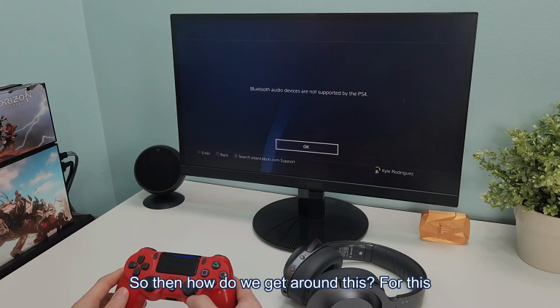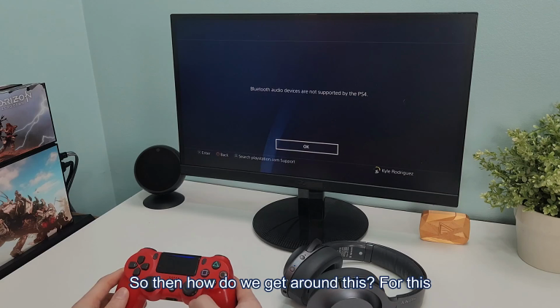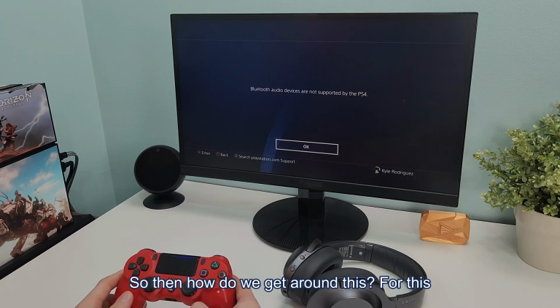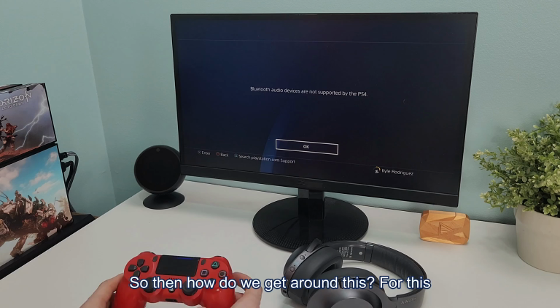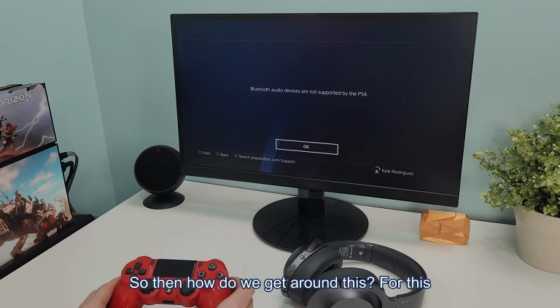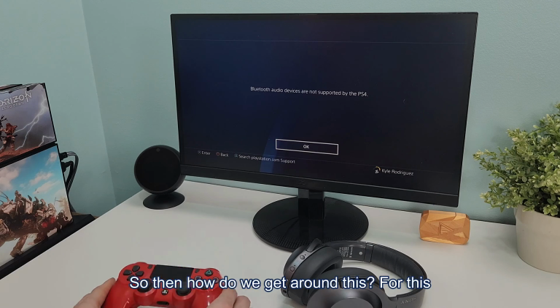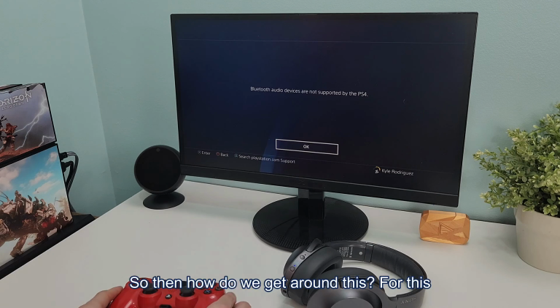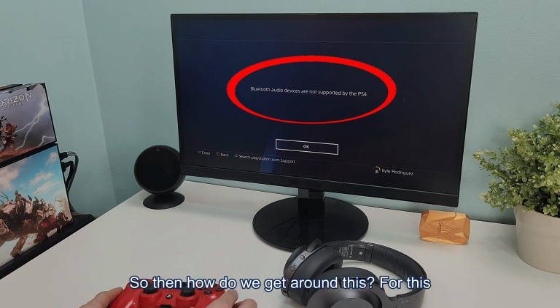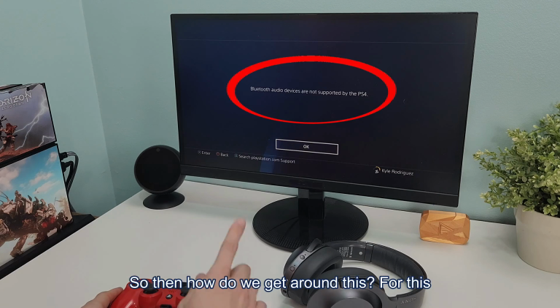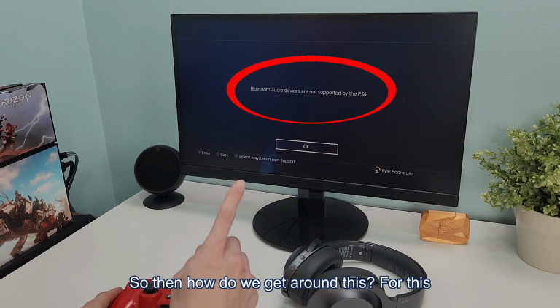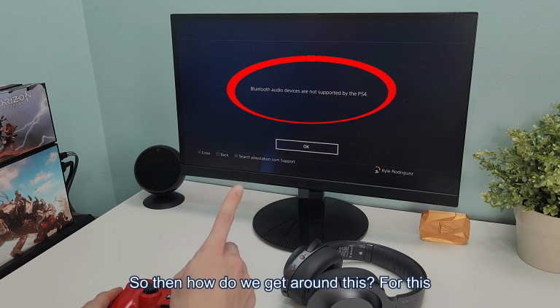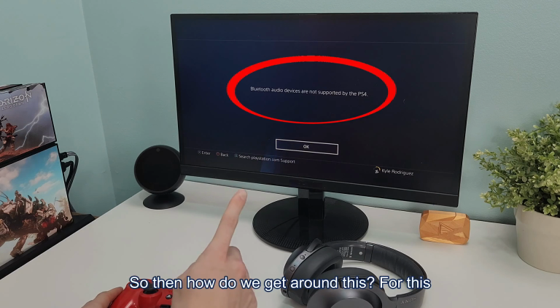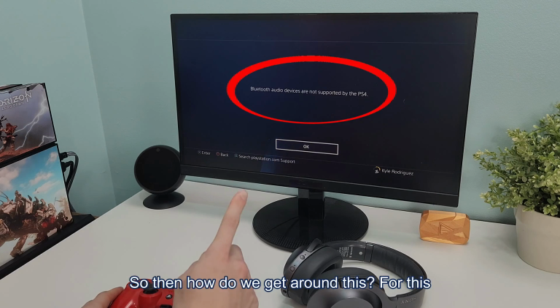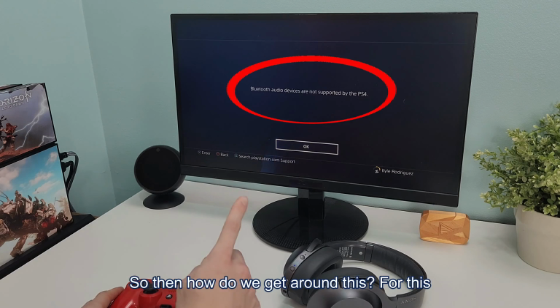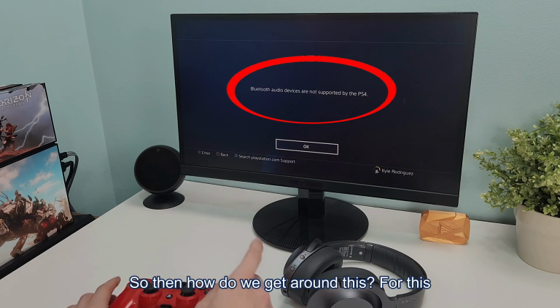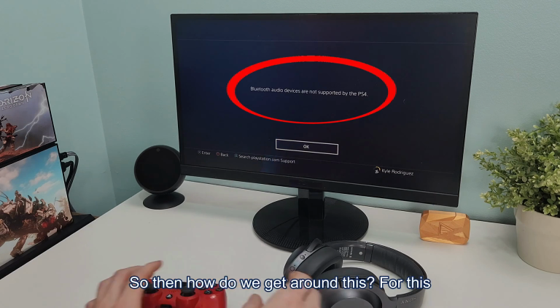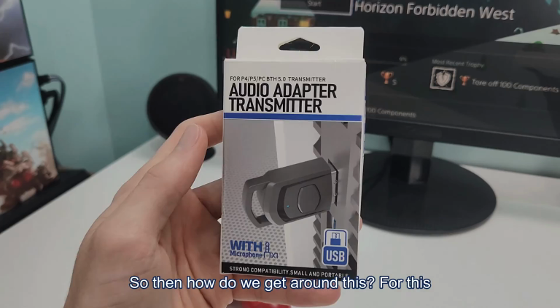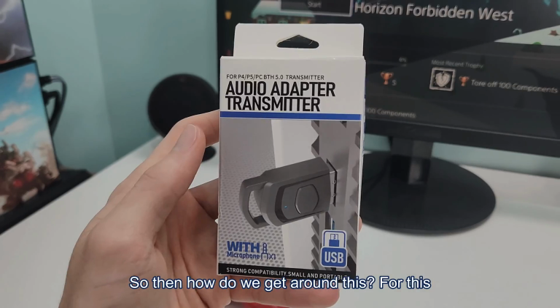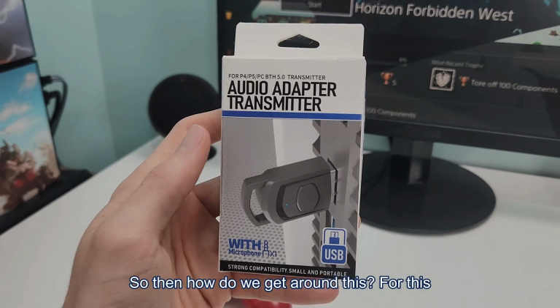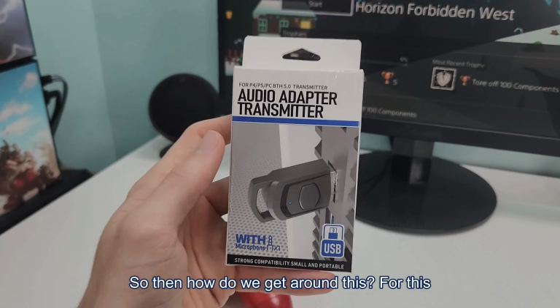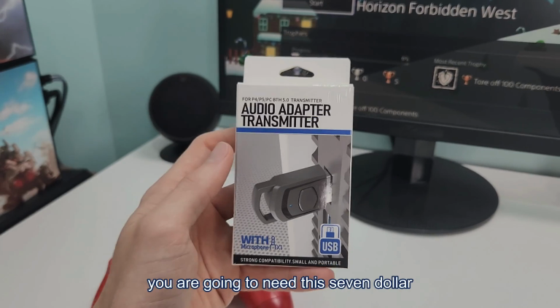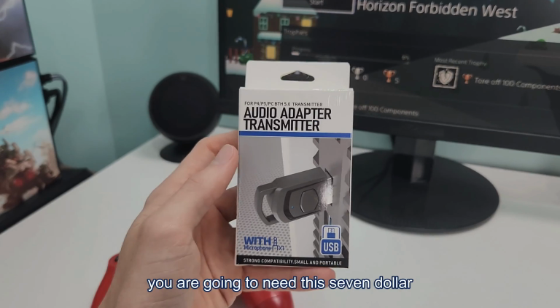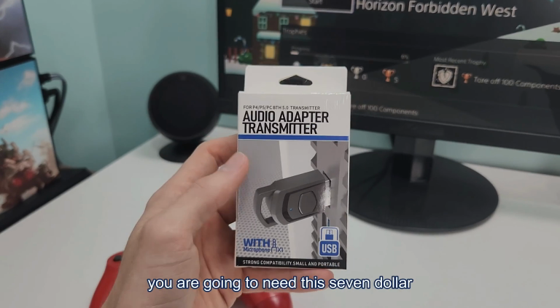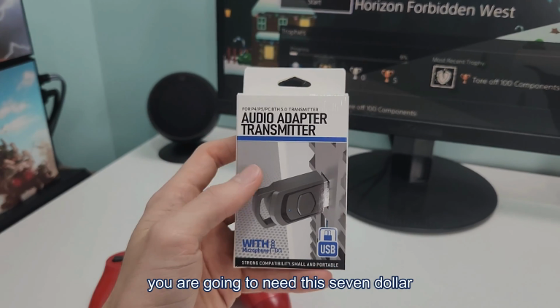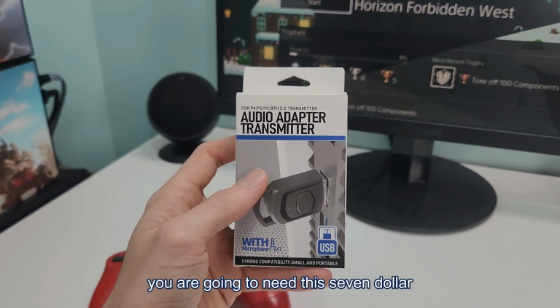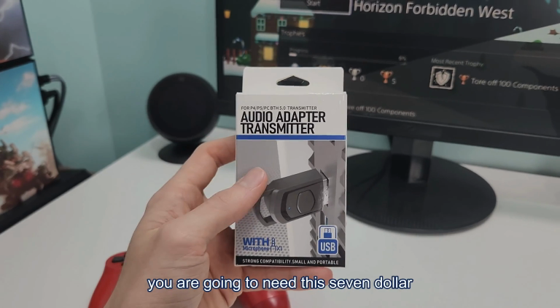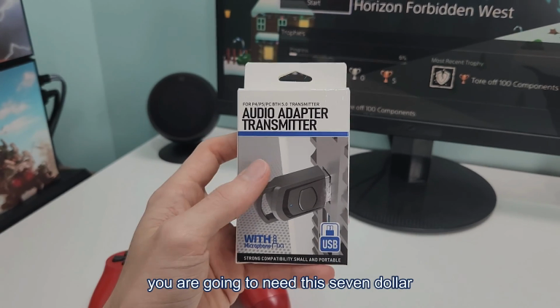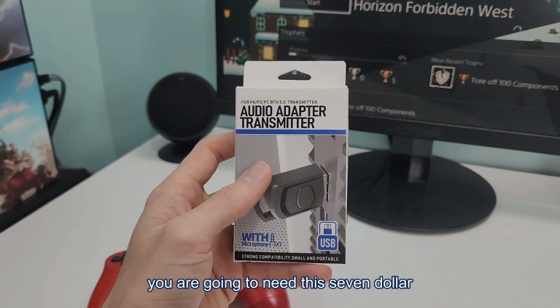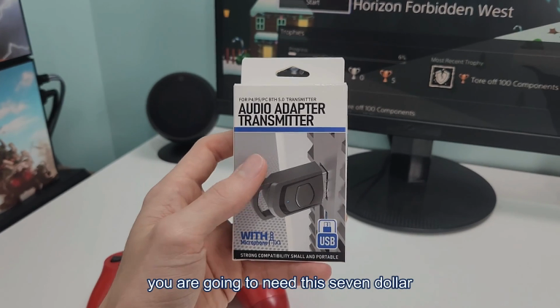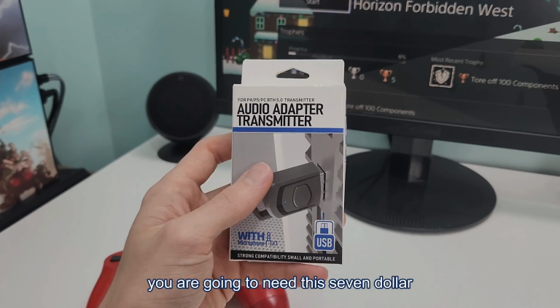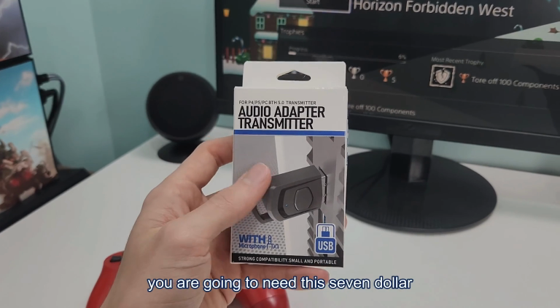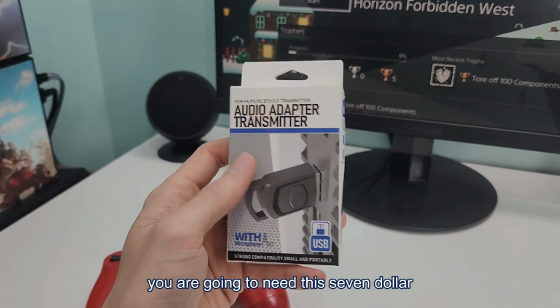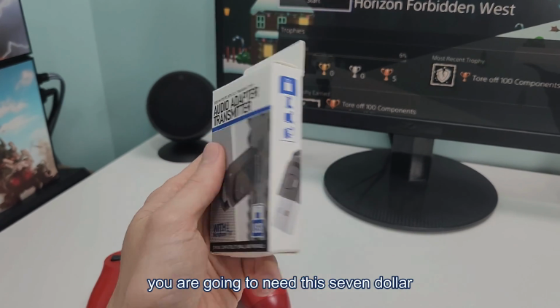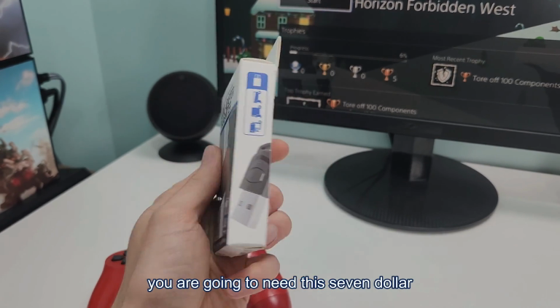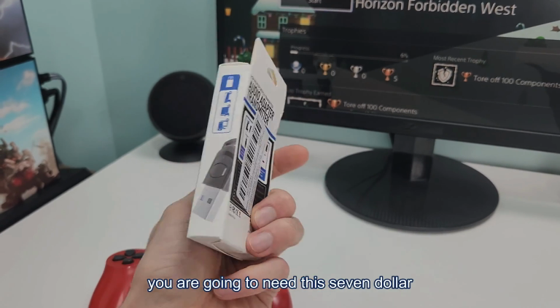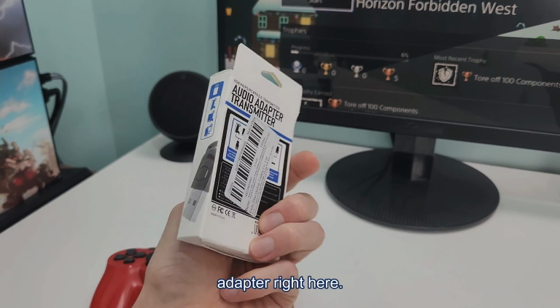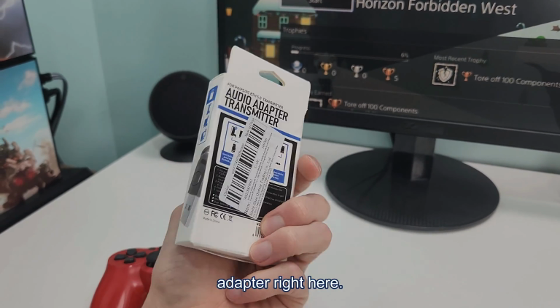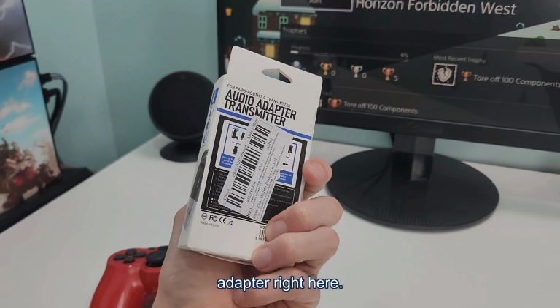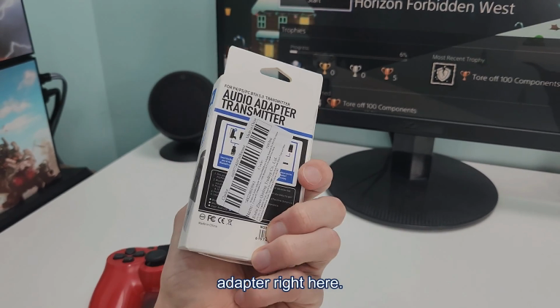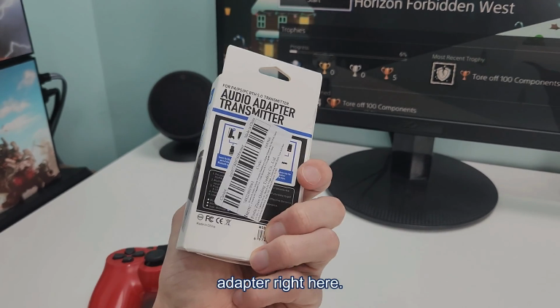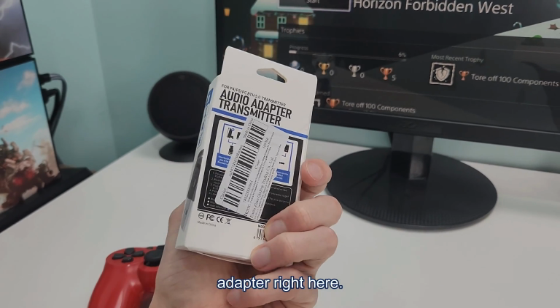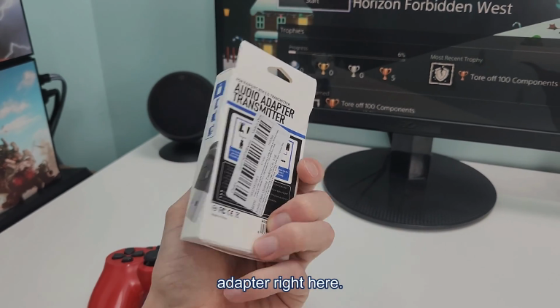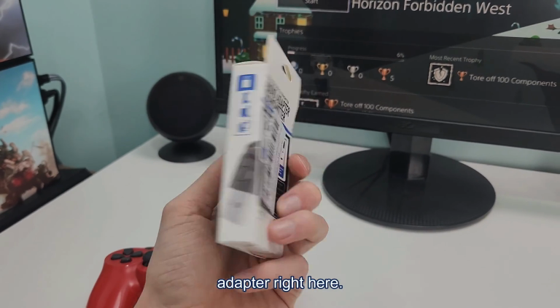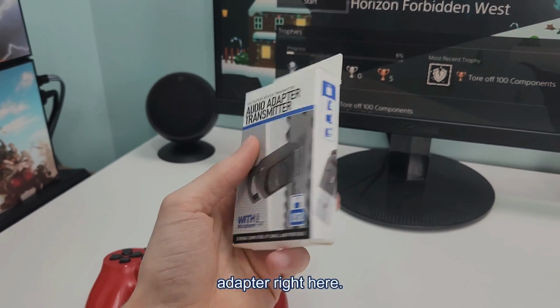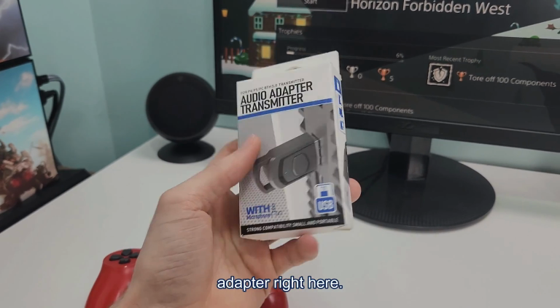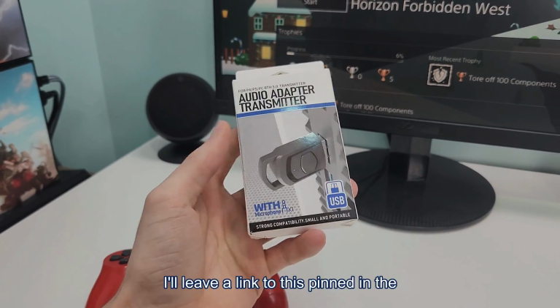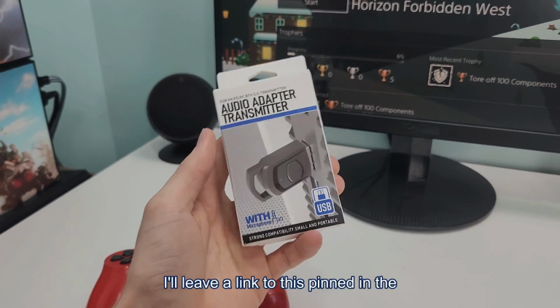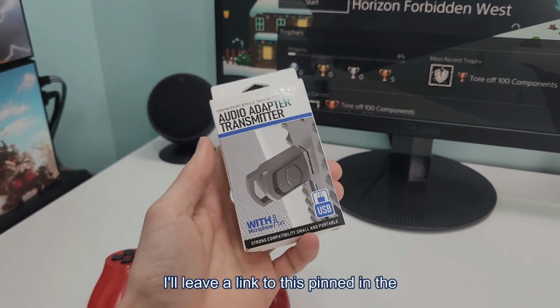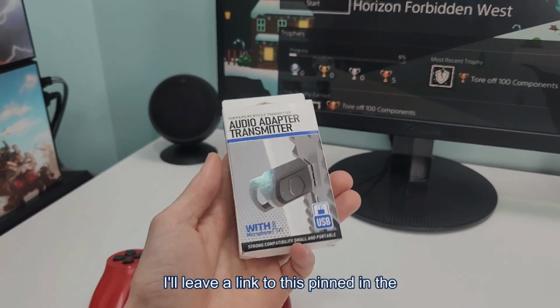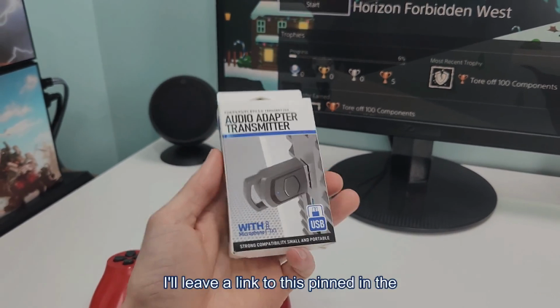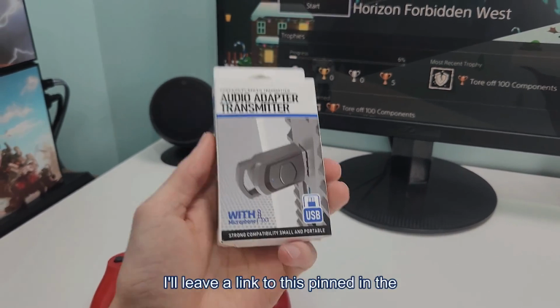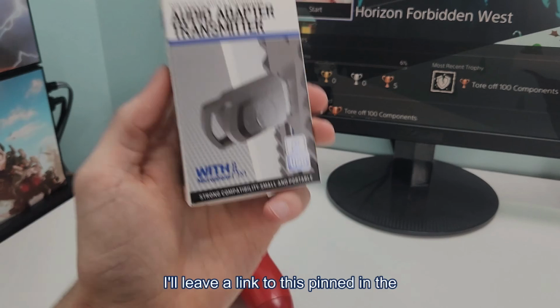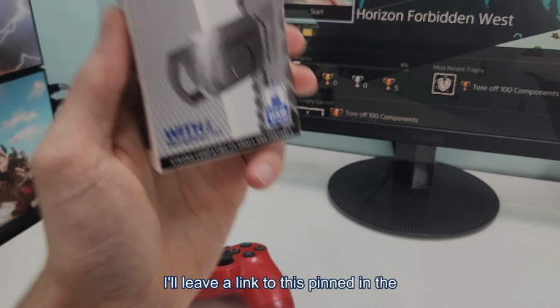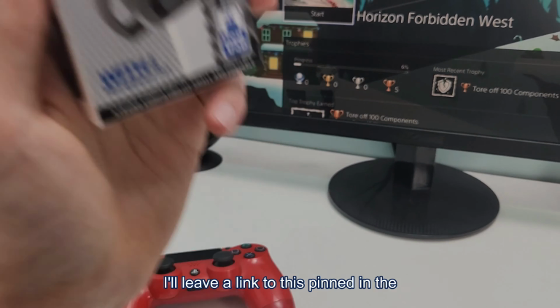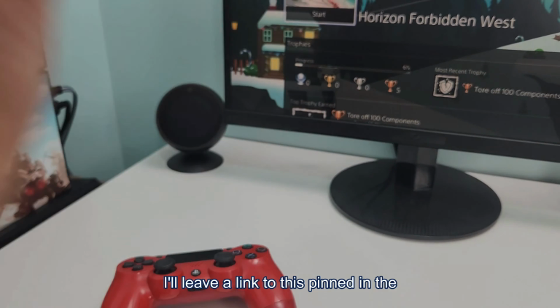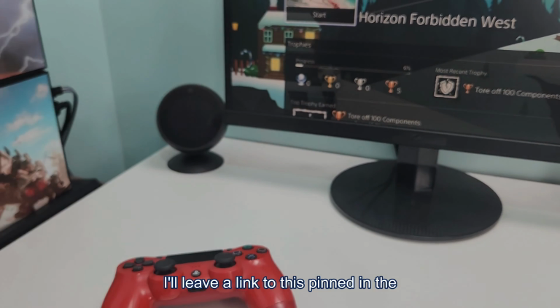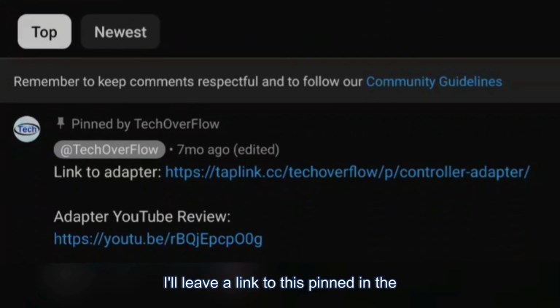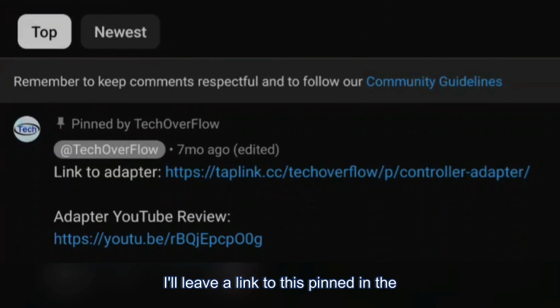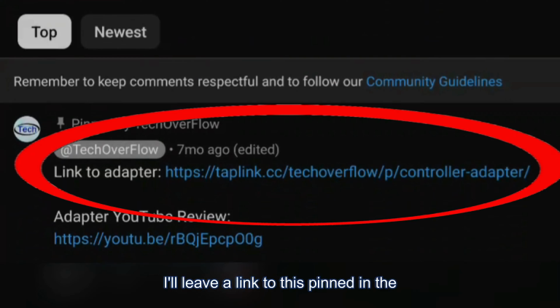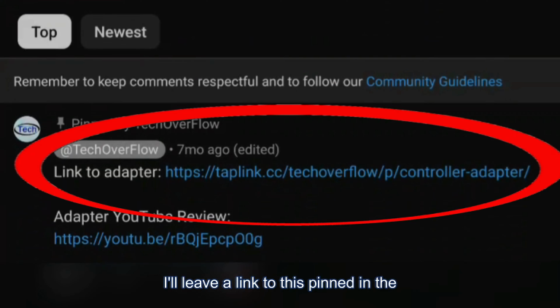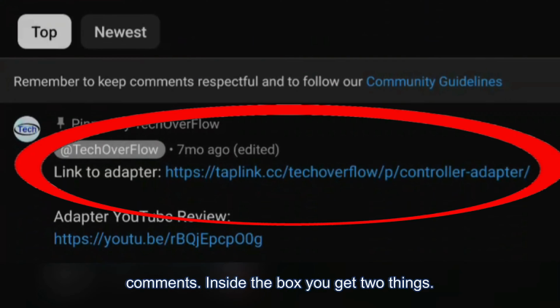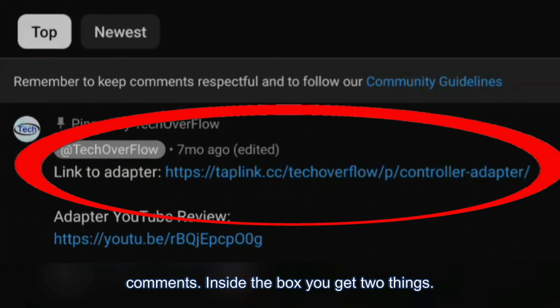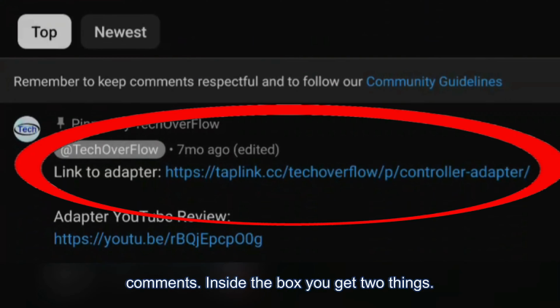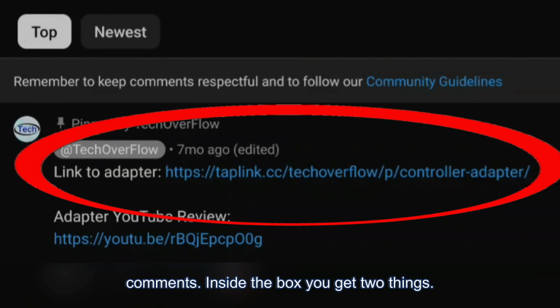So how do we get around this? For this, you are going to need this $7 adapter right here. I'll leave a link to this pinned in the comments.